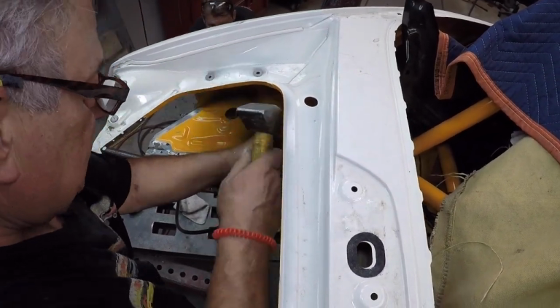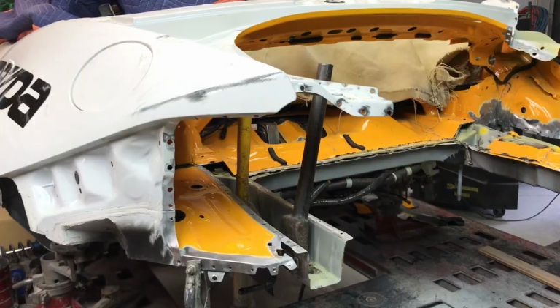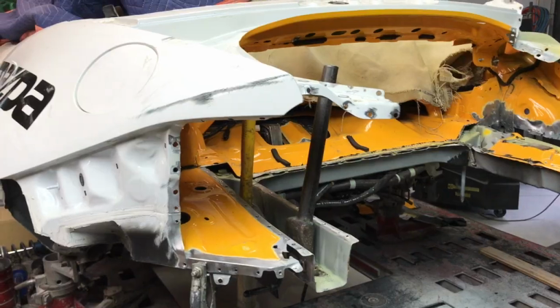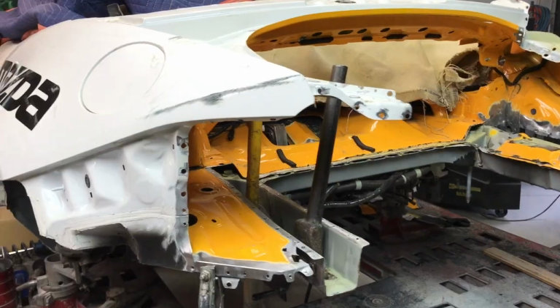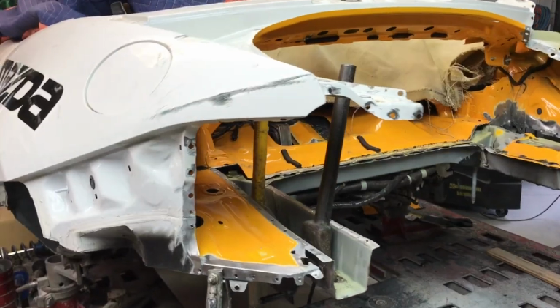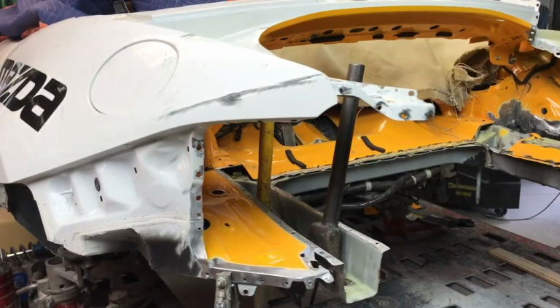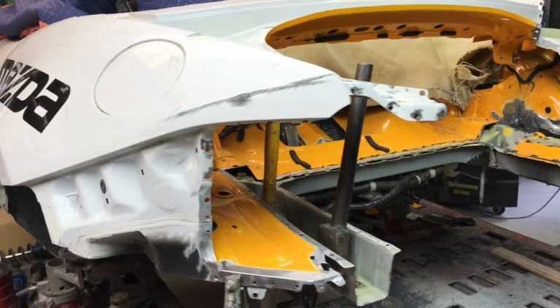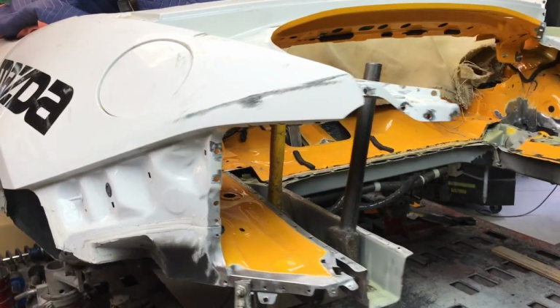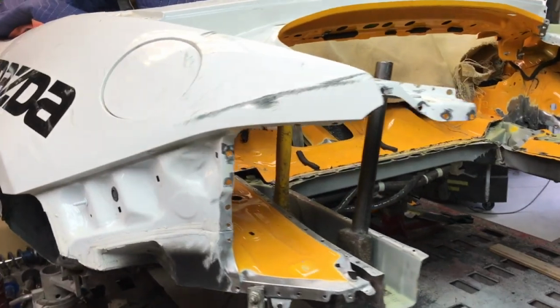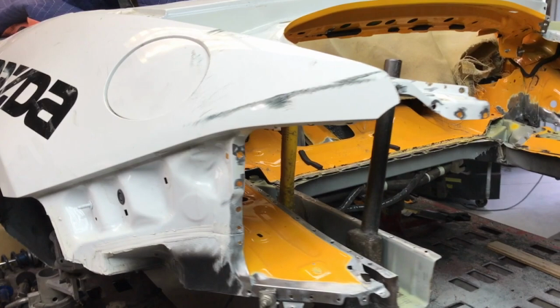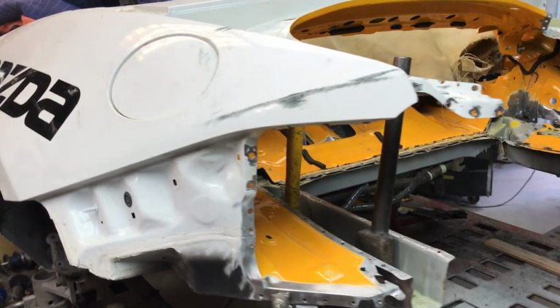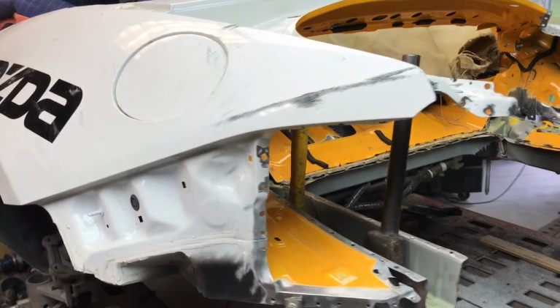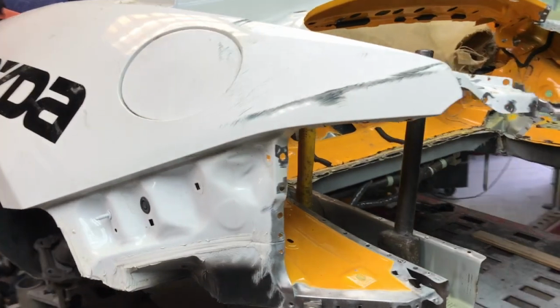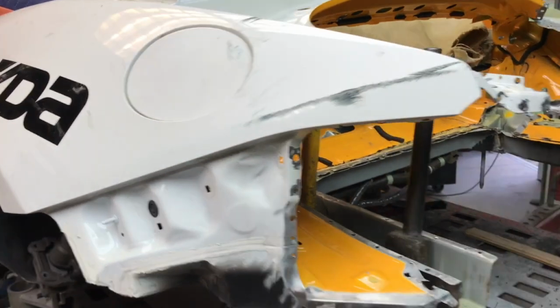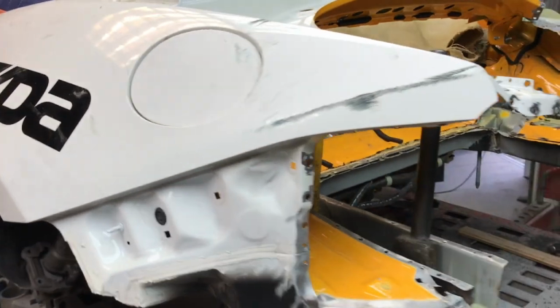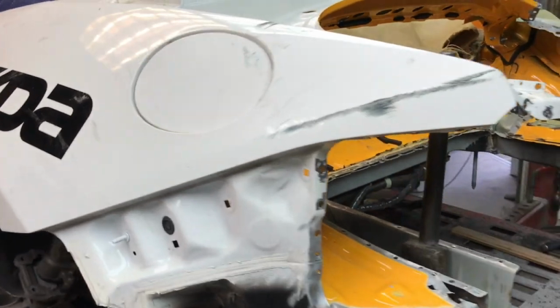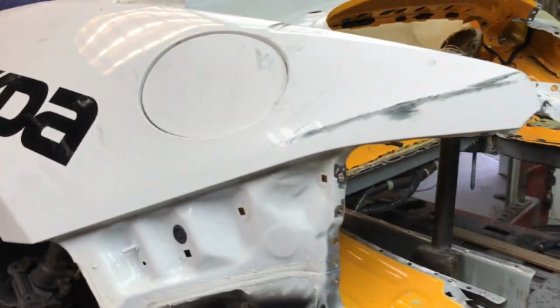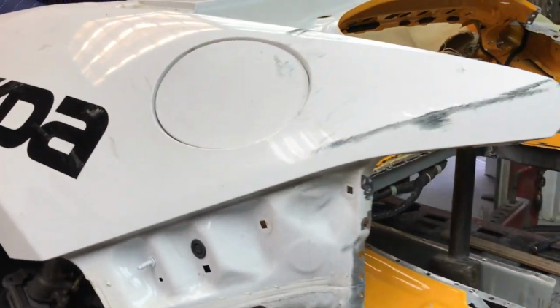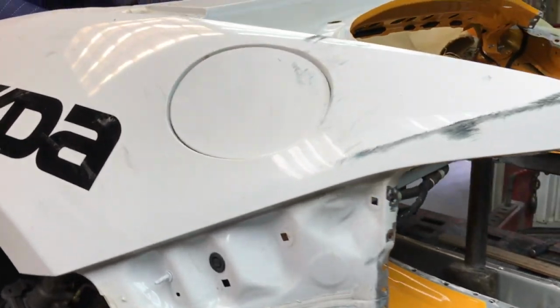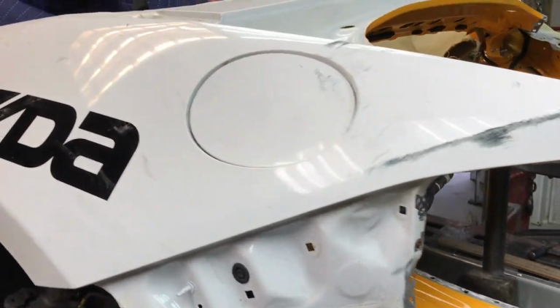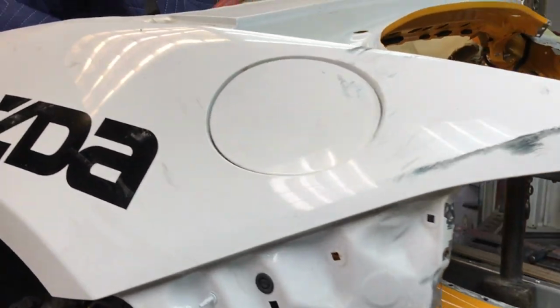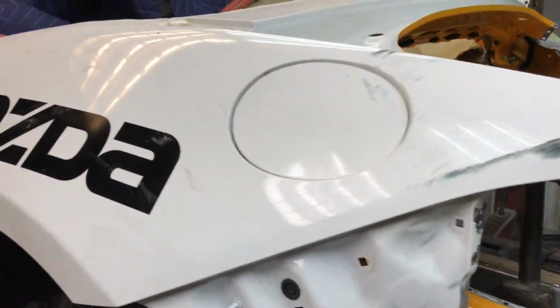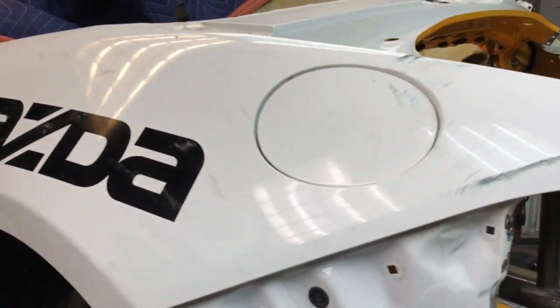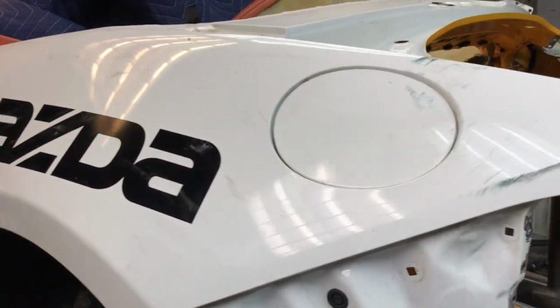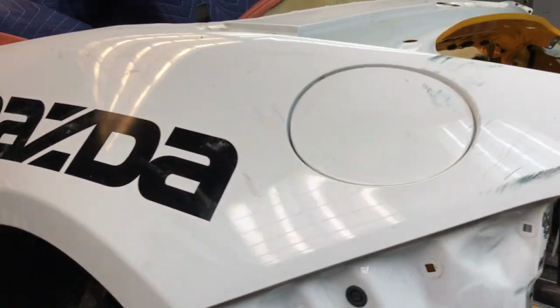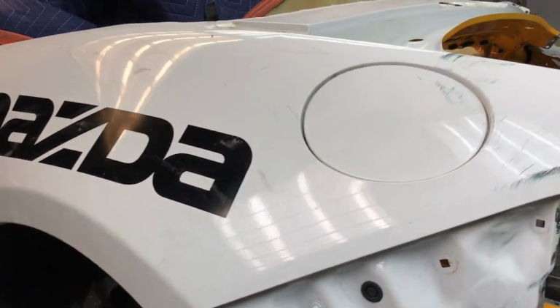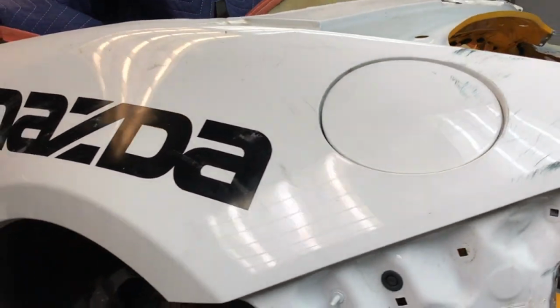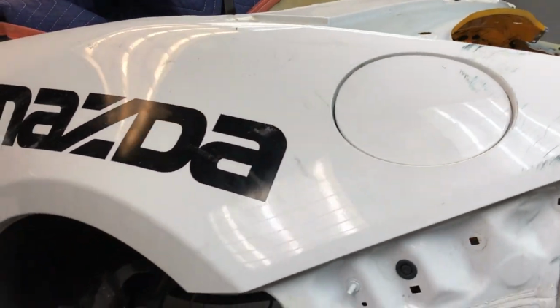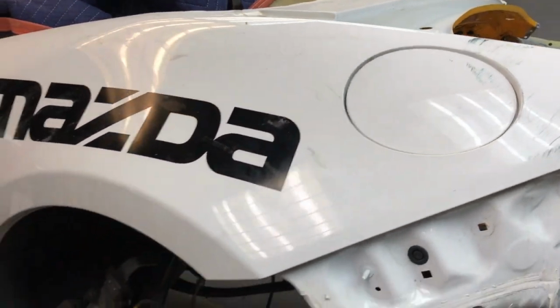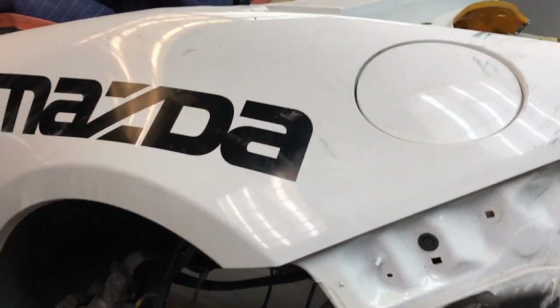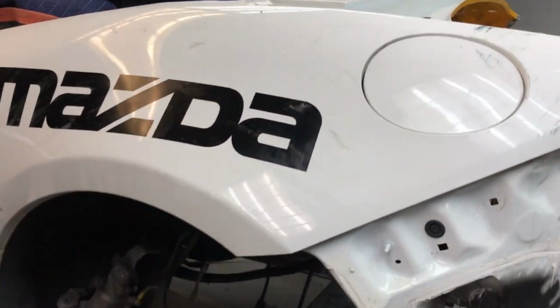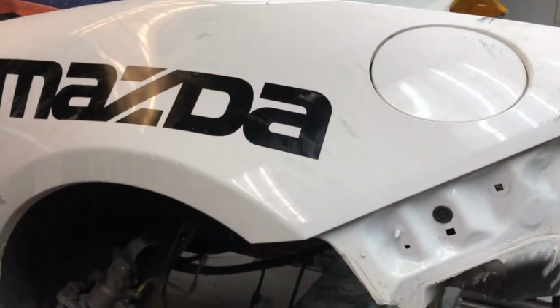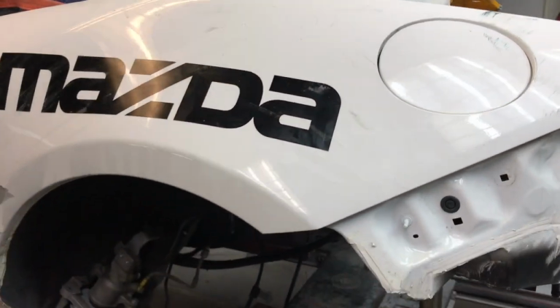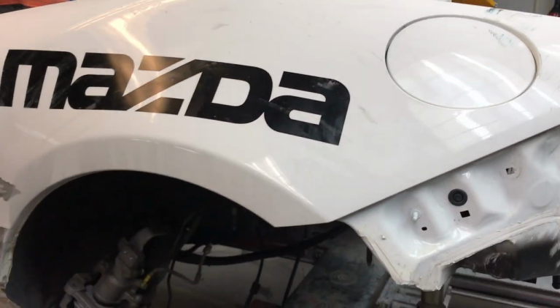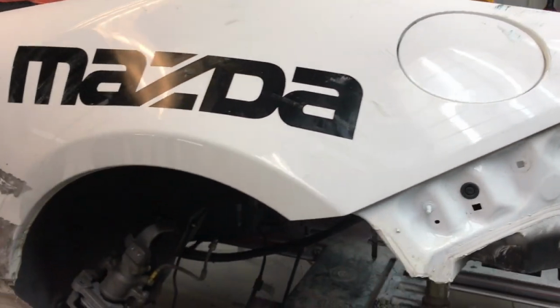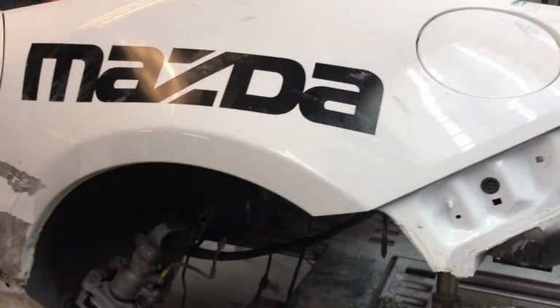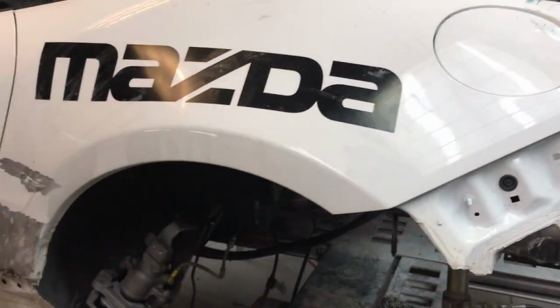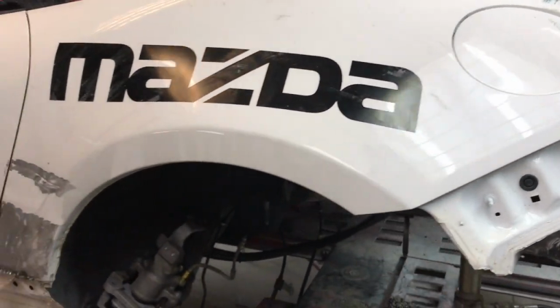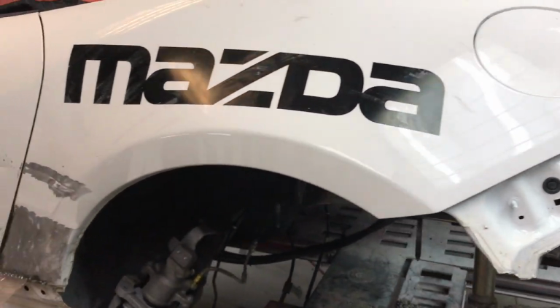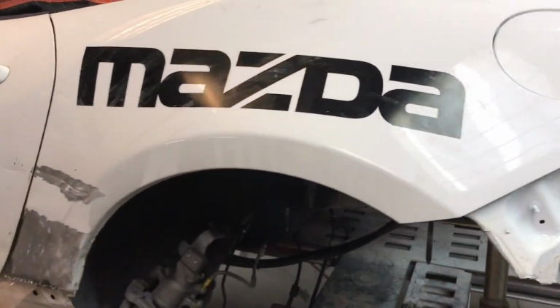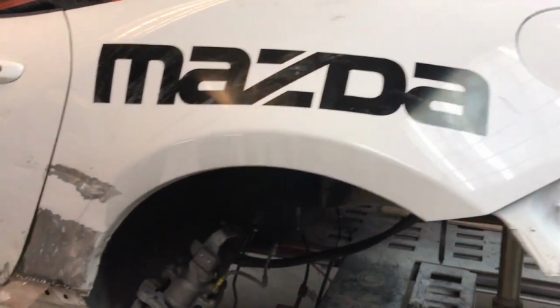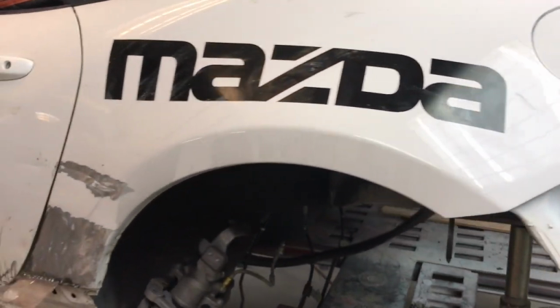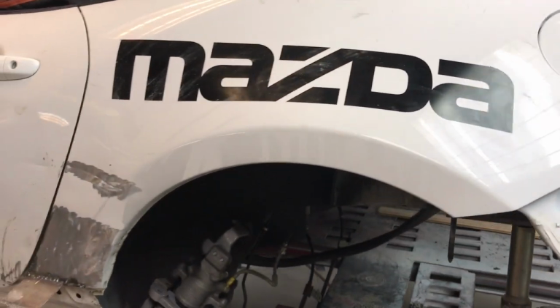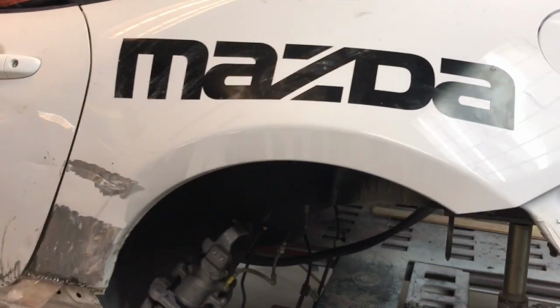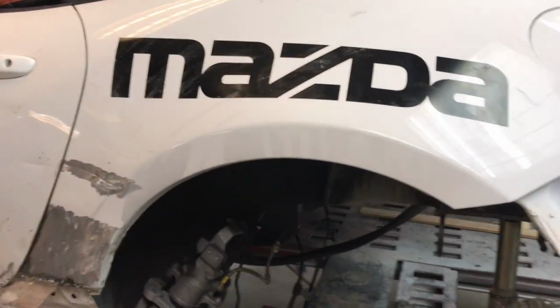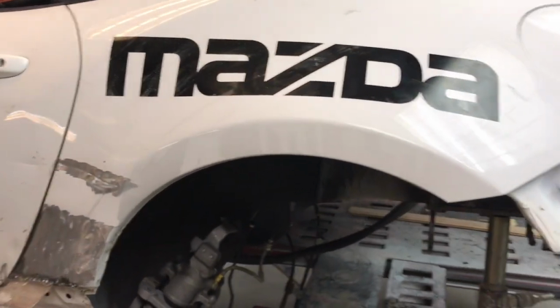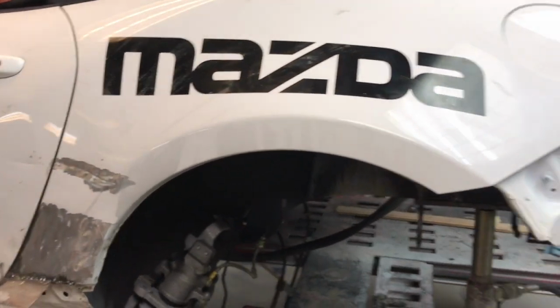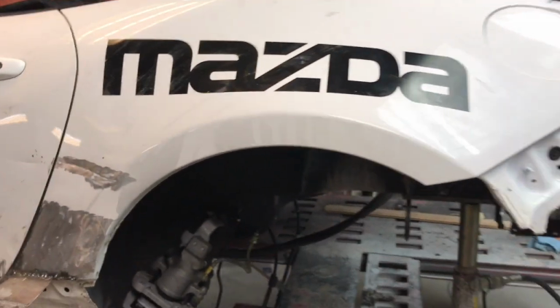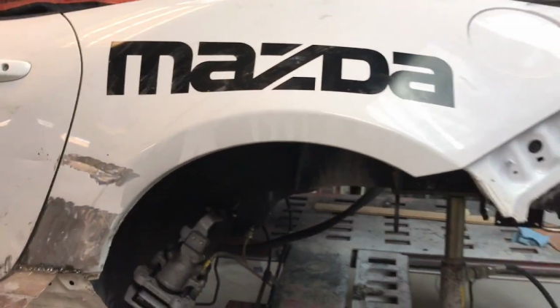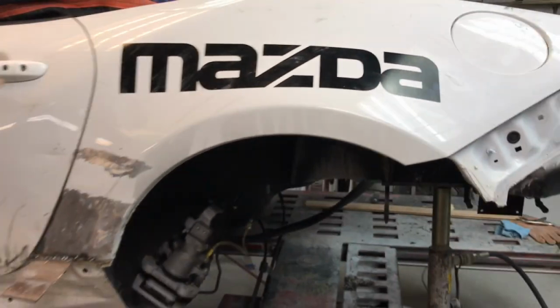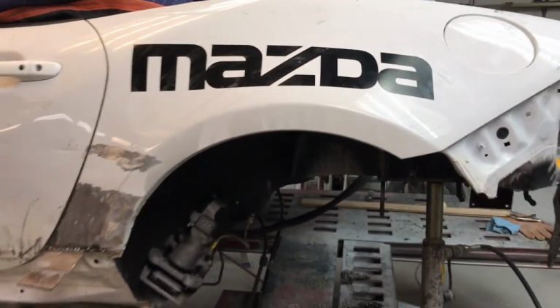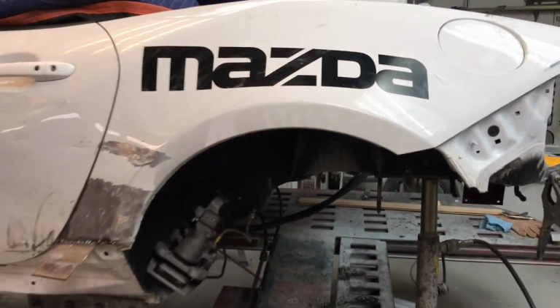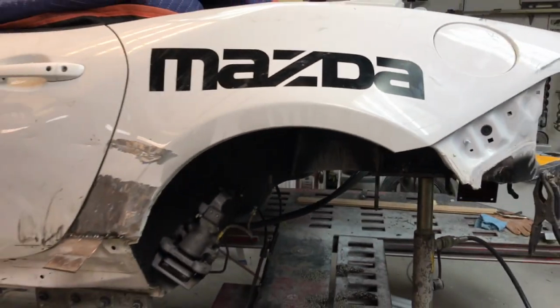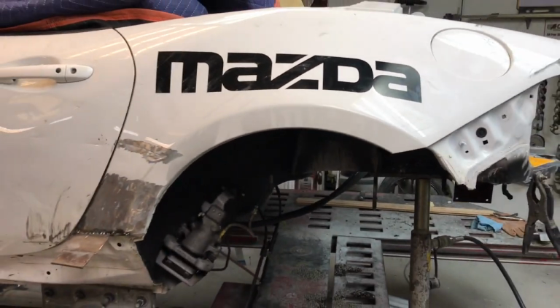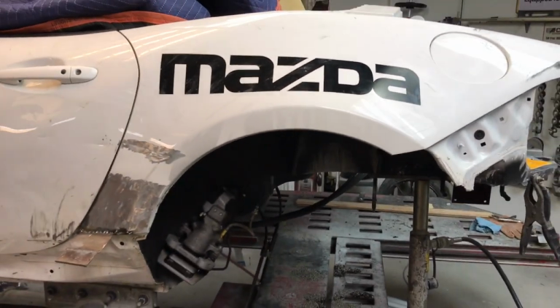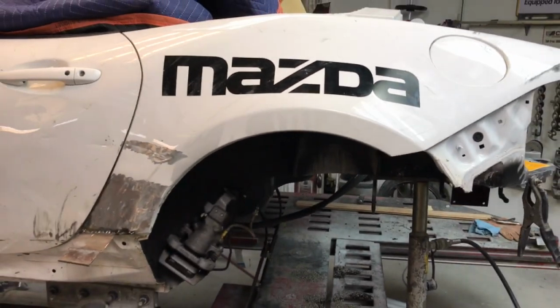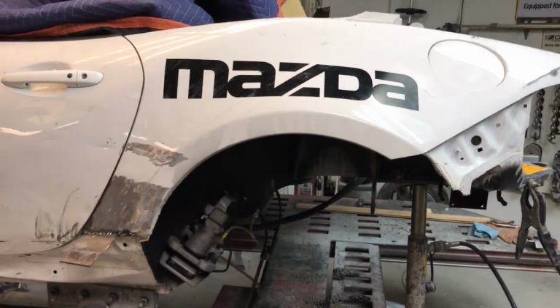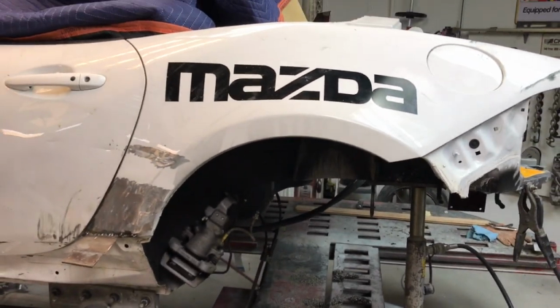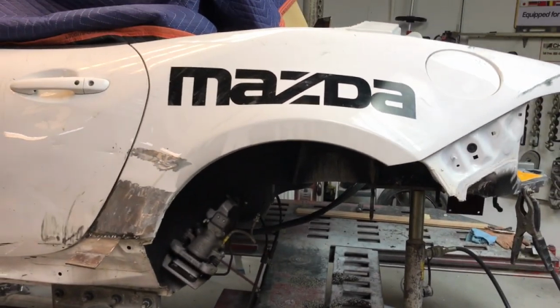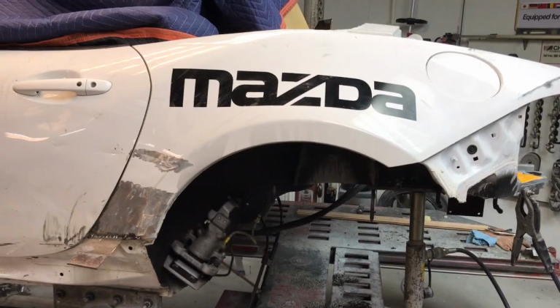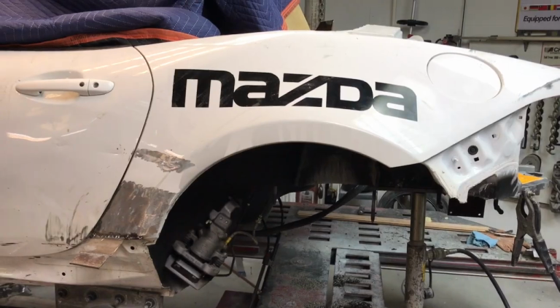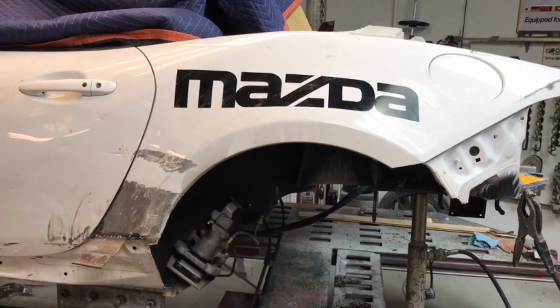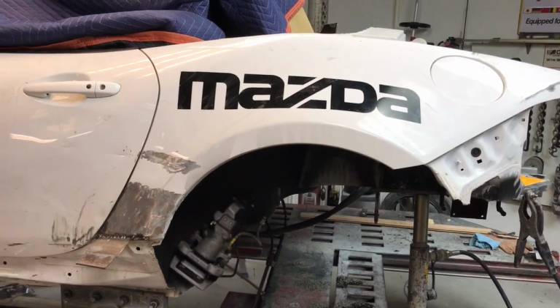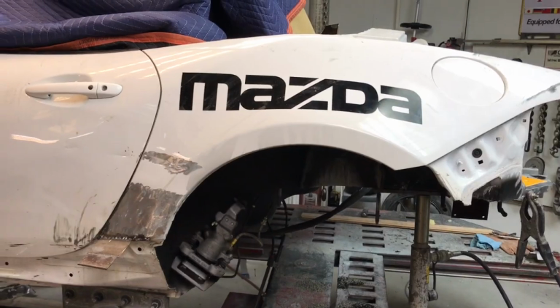As you can see, it looks like we got this quarter pulled out well enough to save it, so no need to replace this one.